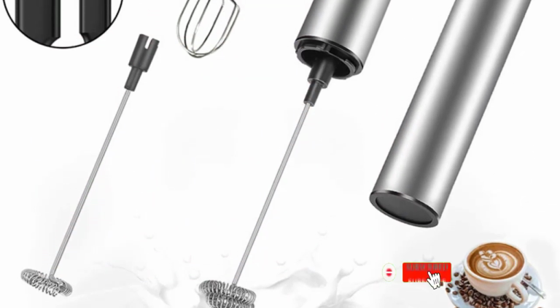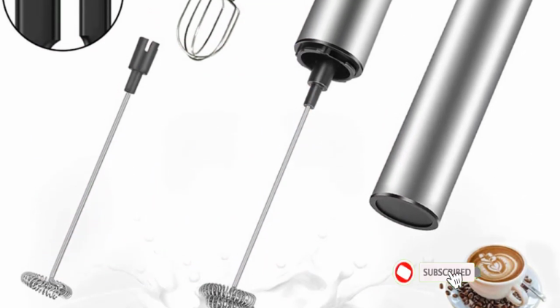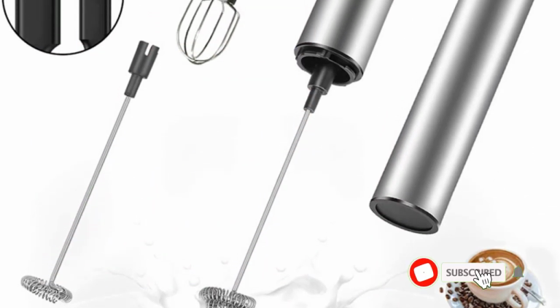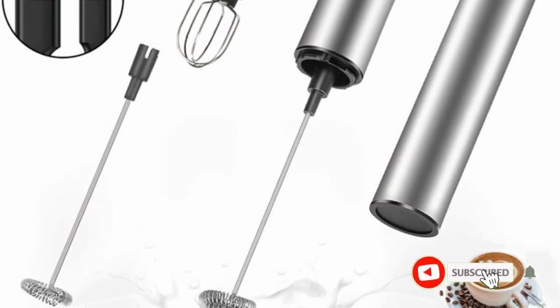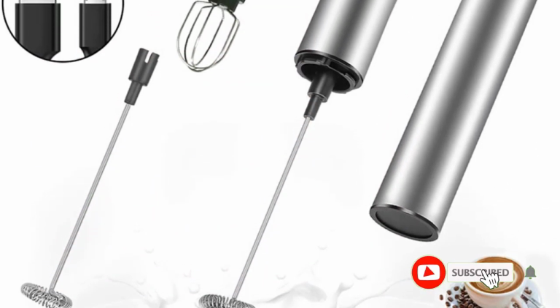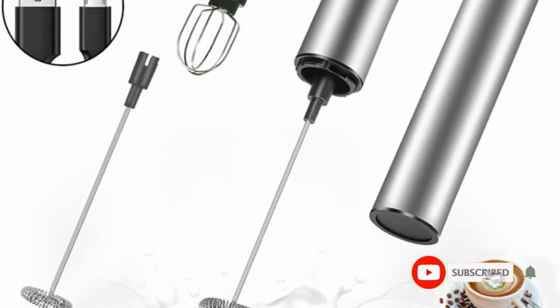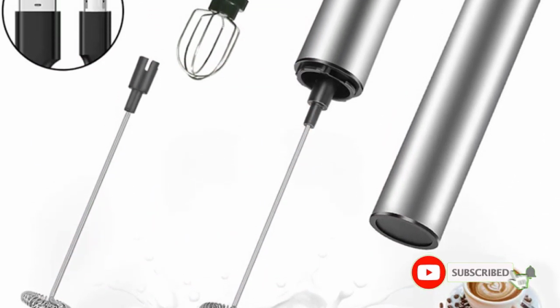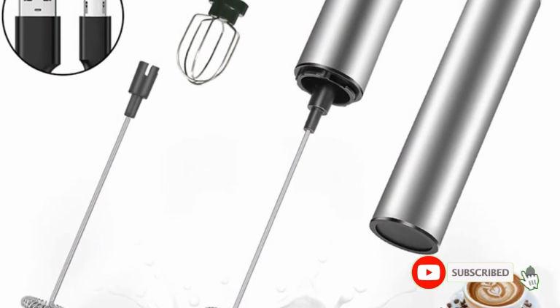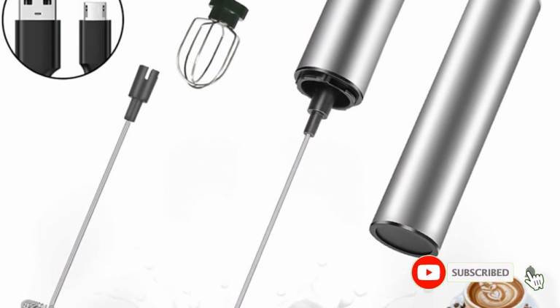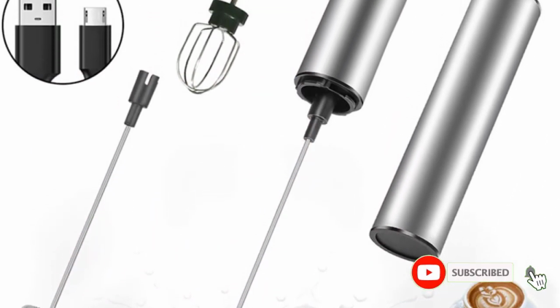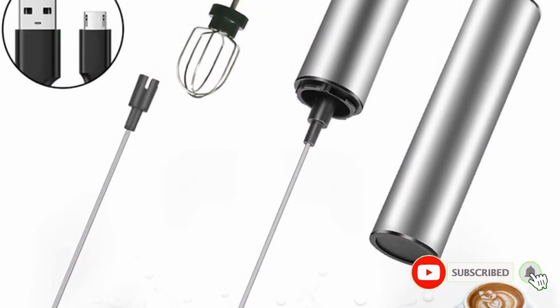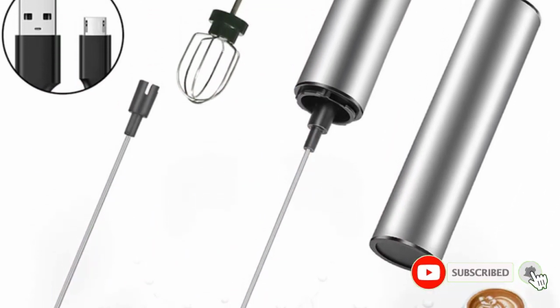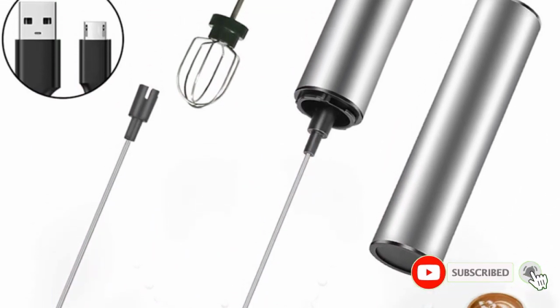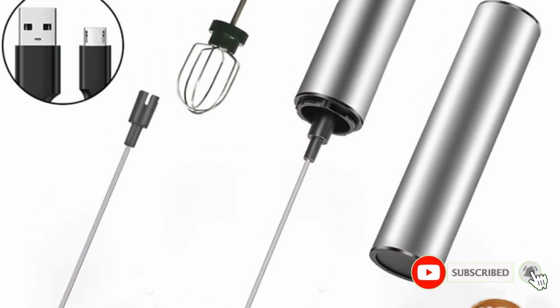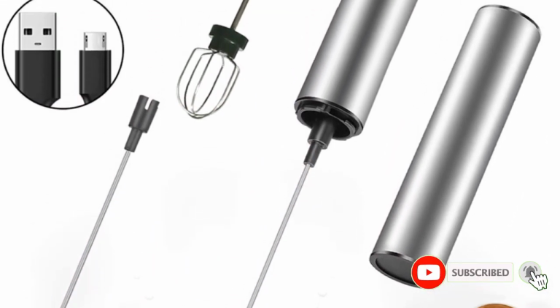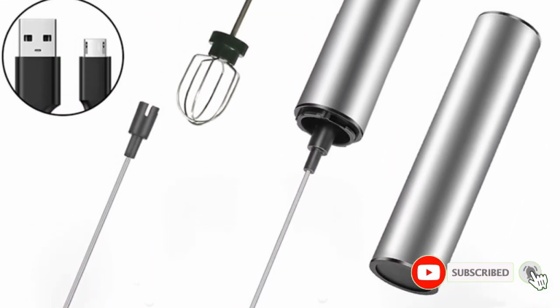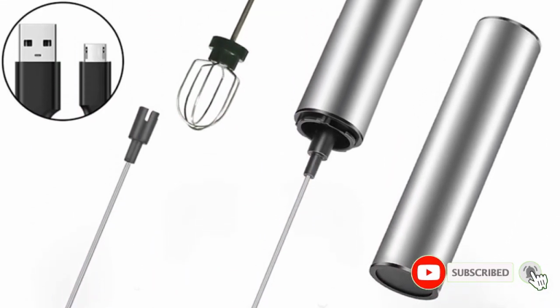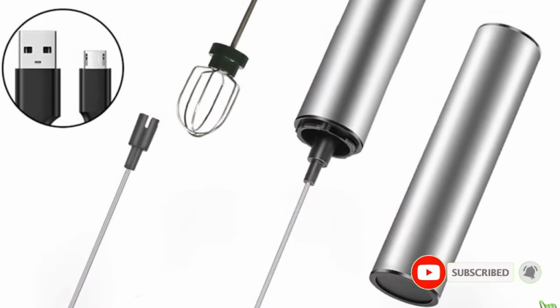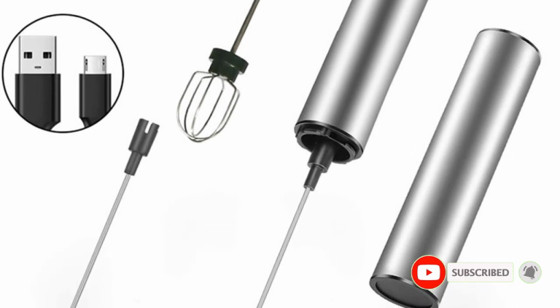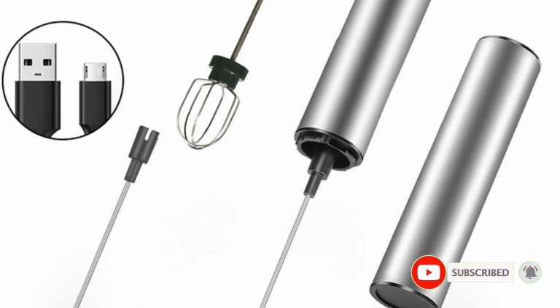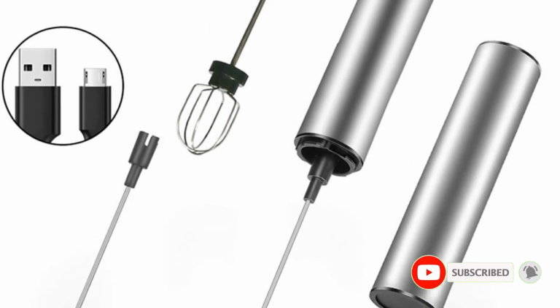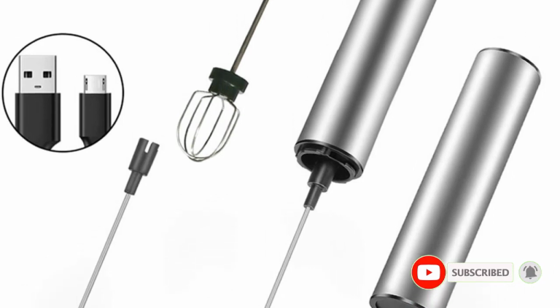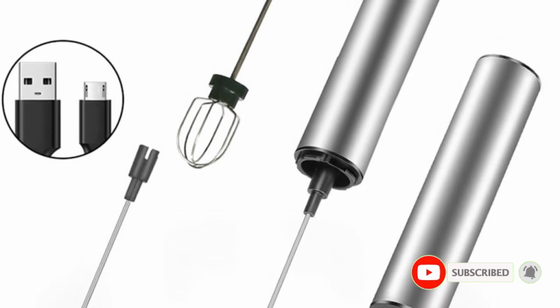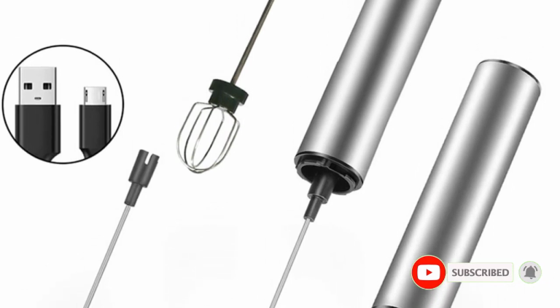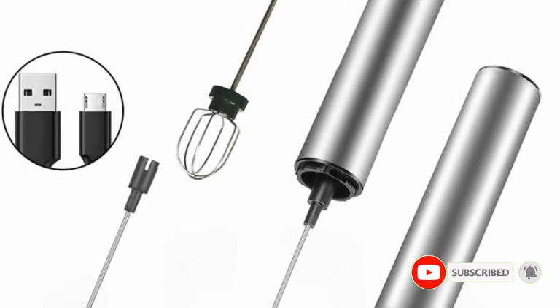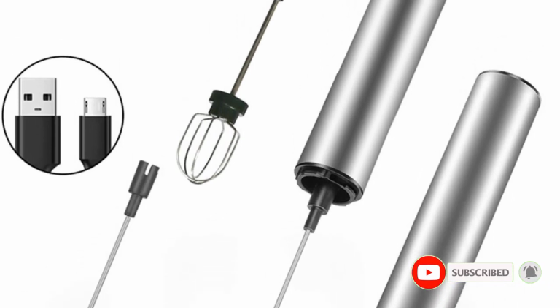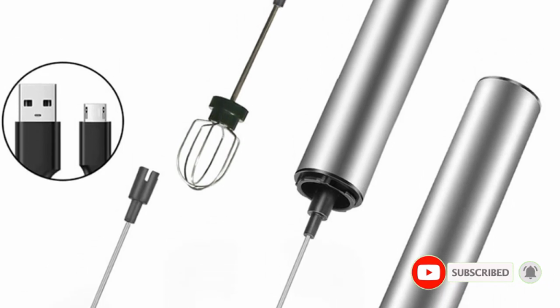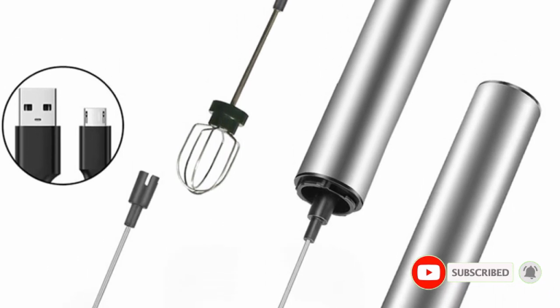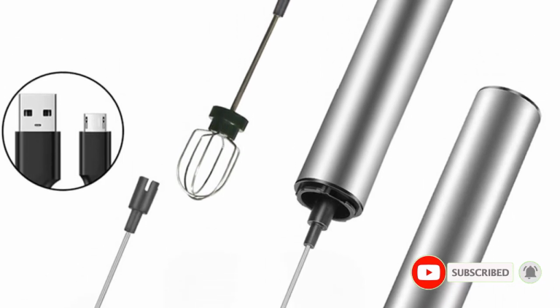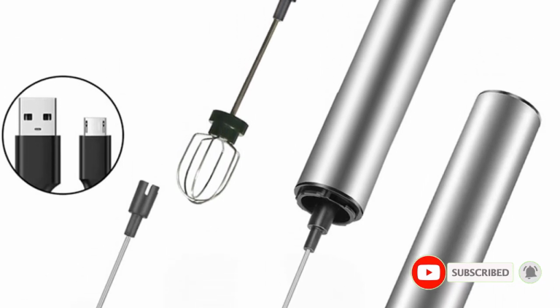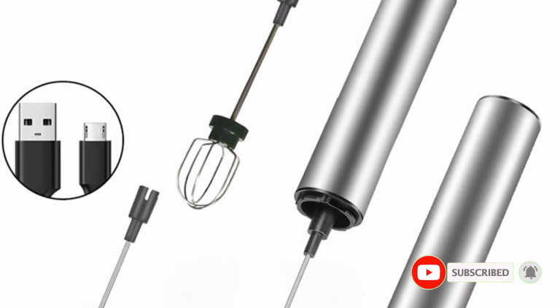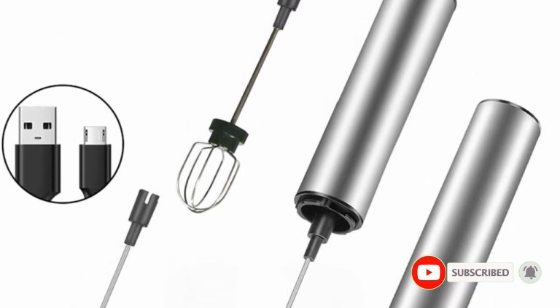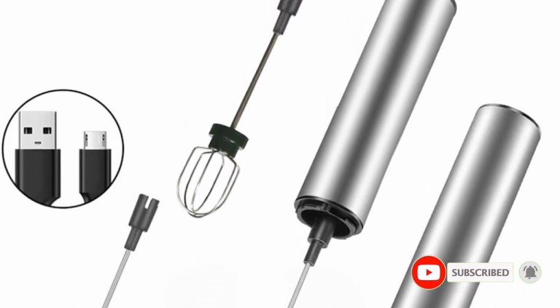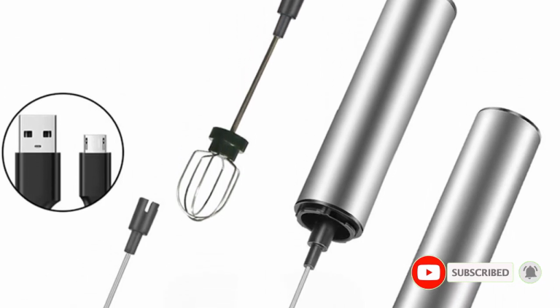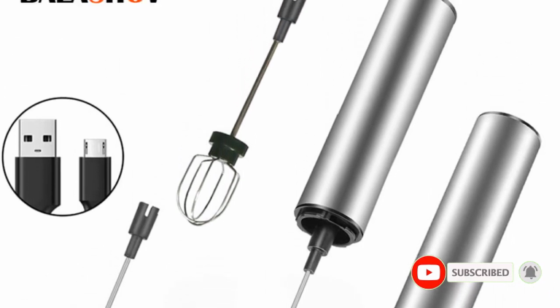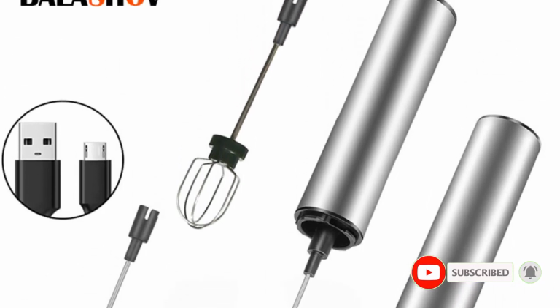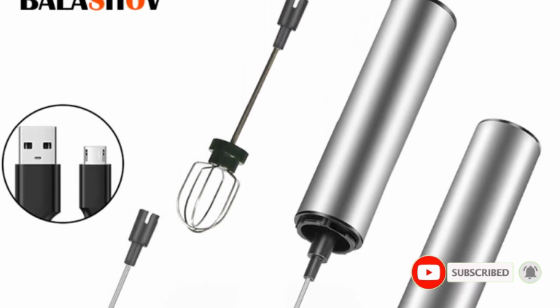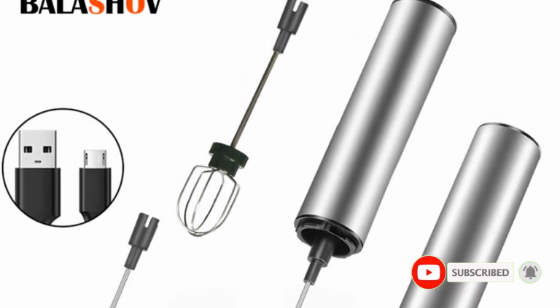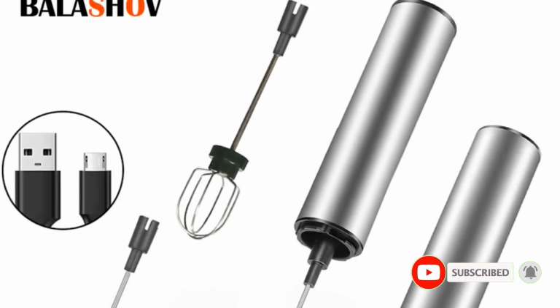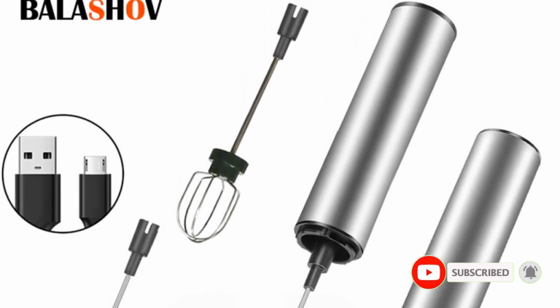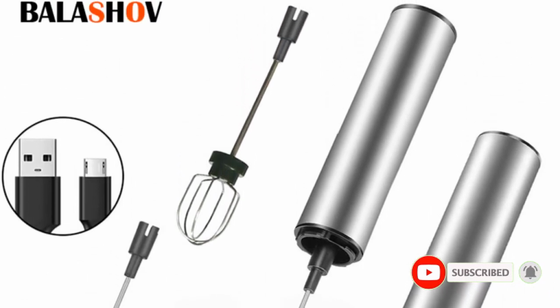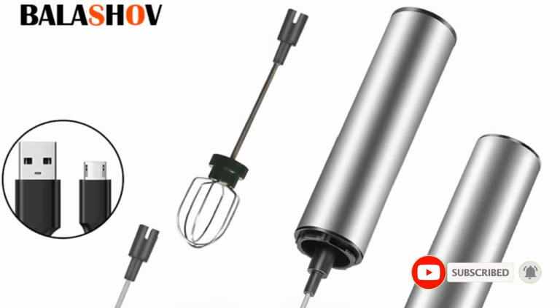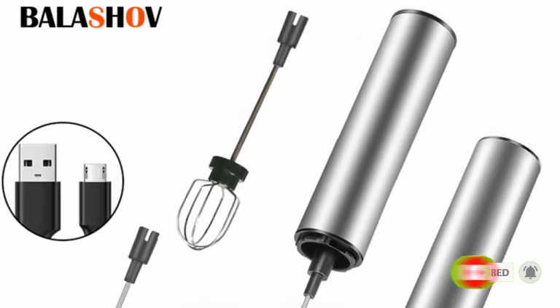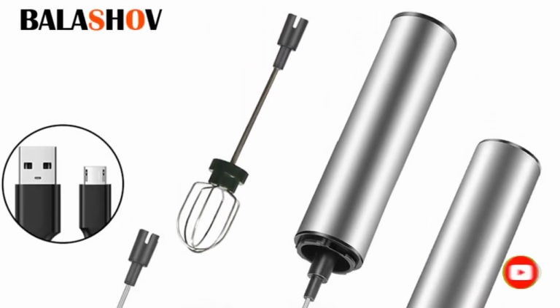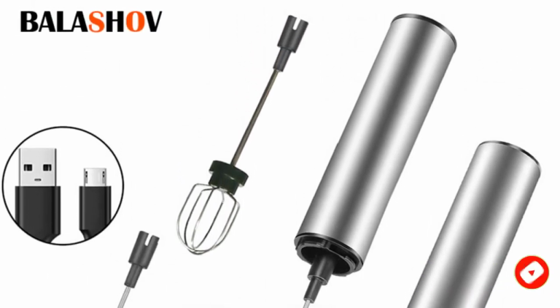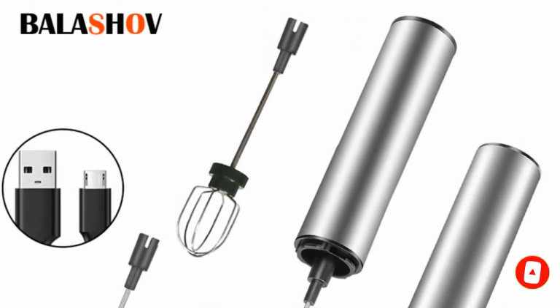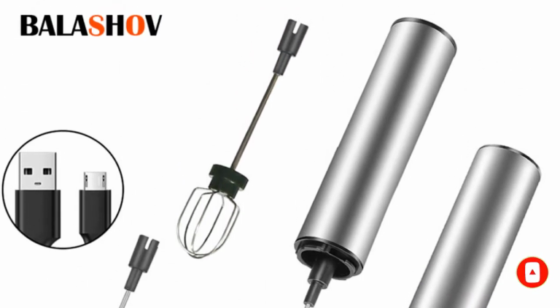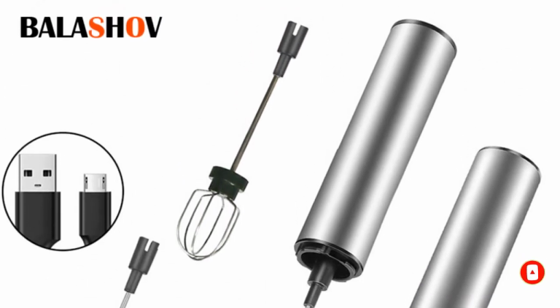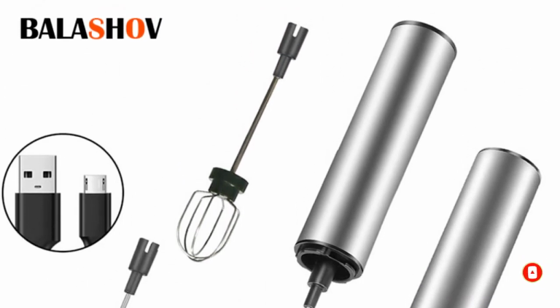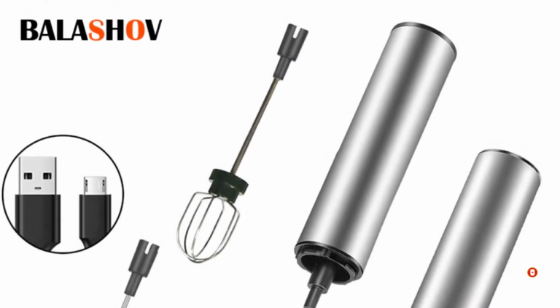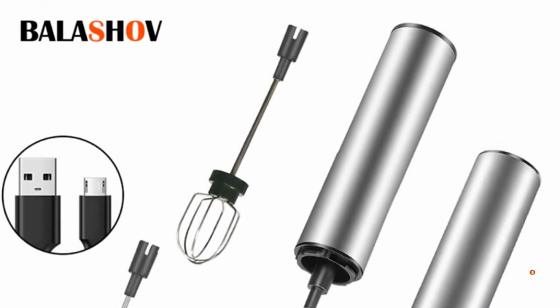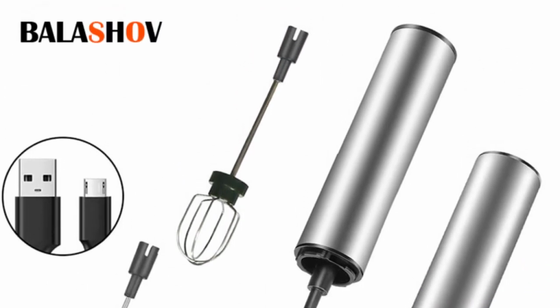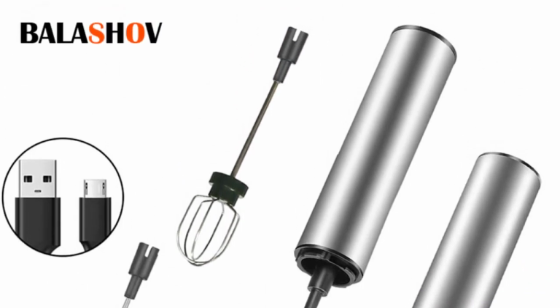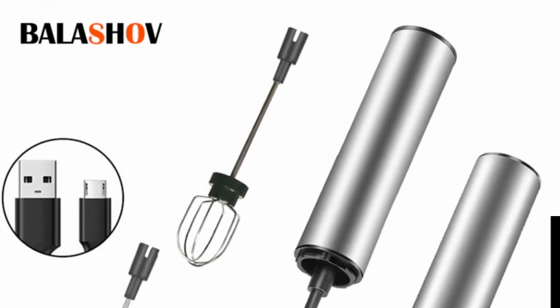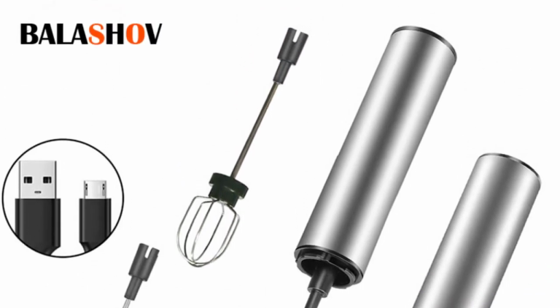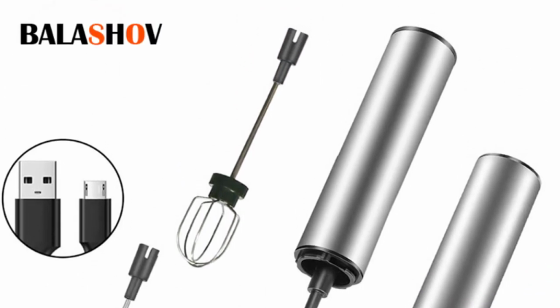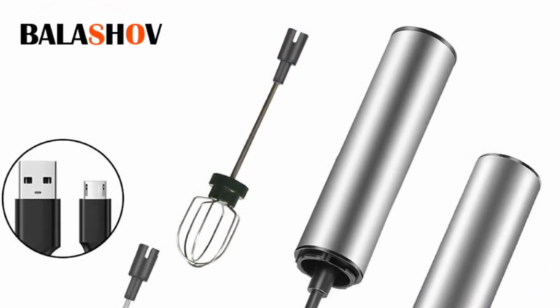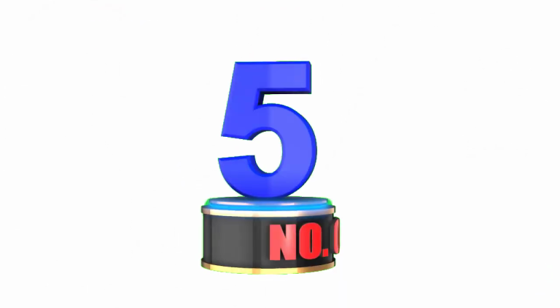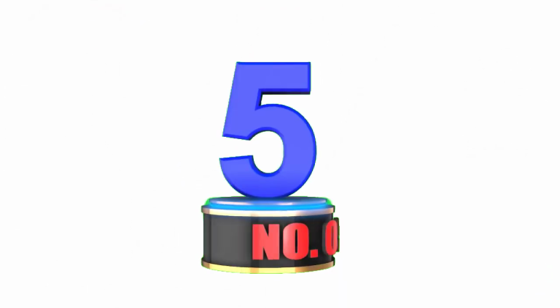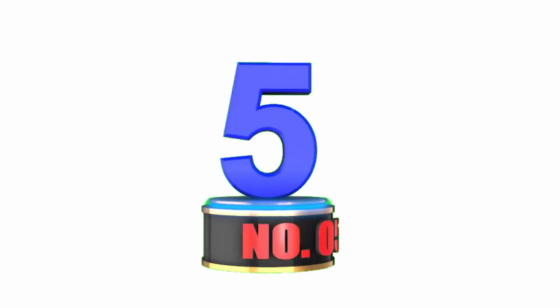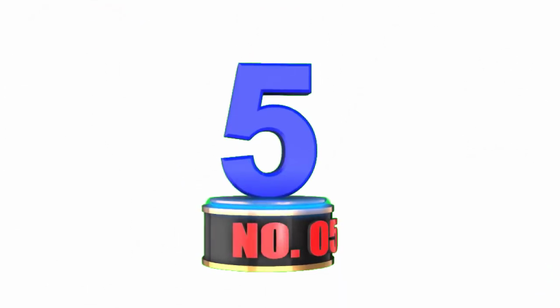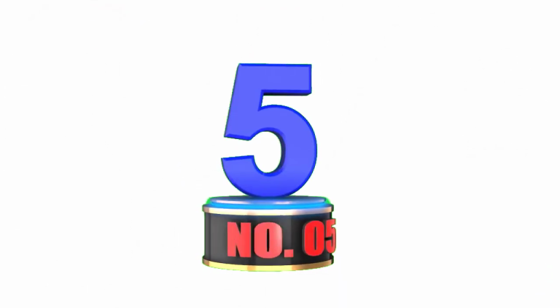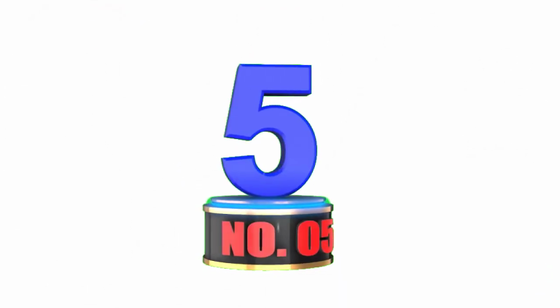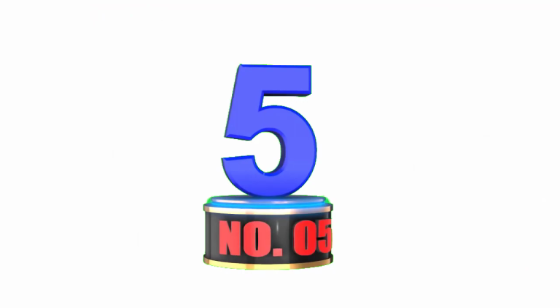Easy to clean and versatile, it's the perfect addition to any kitchen. Experience cafe-quality froth anytime, anywhere. Number 5.